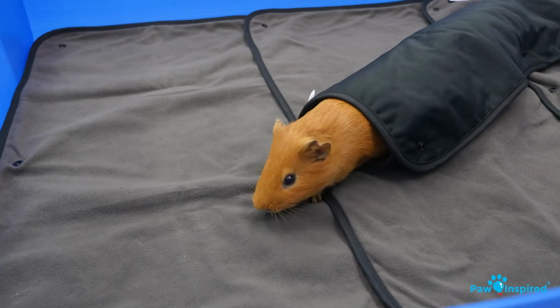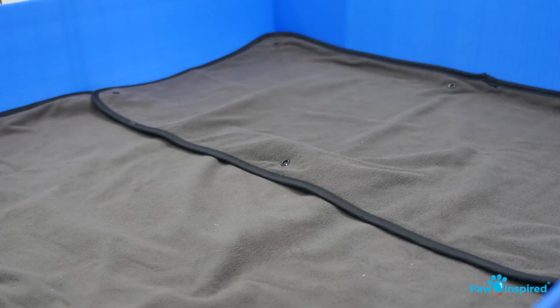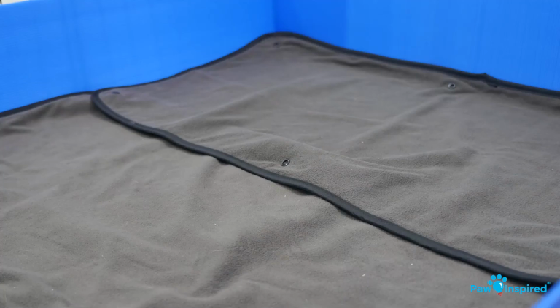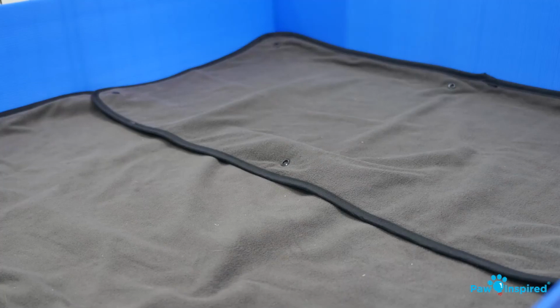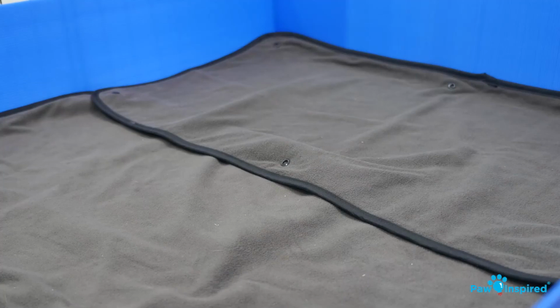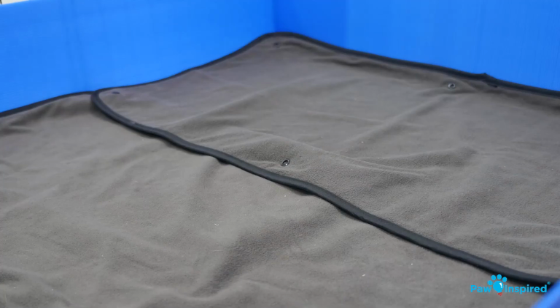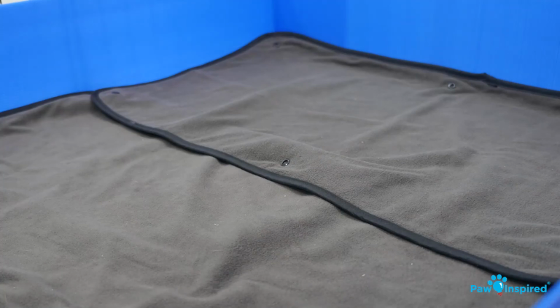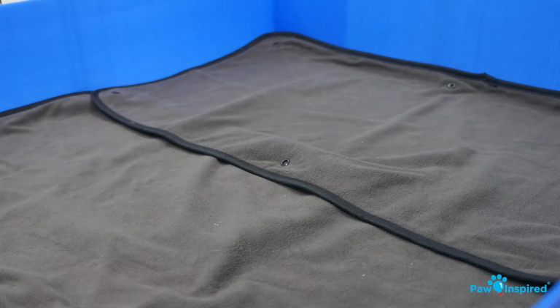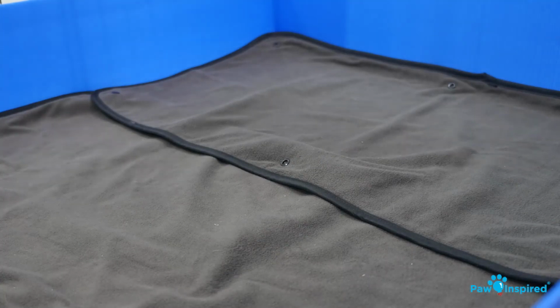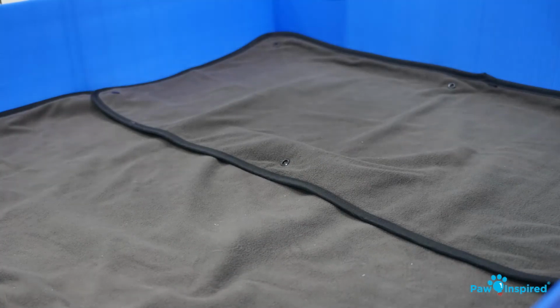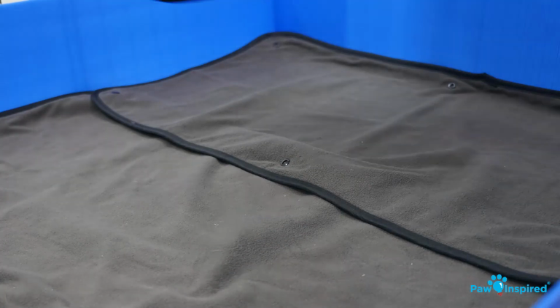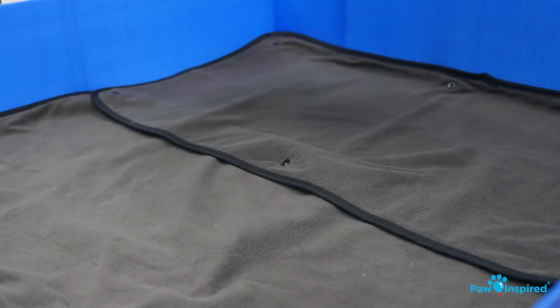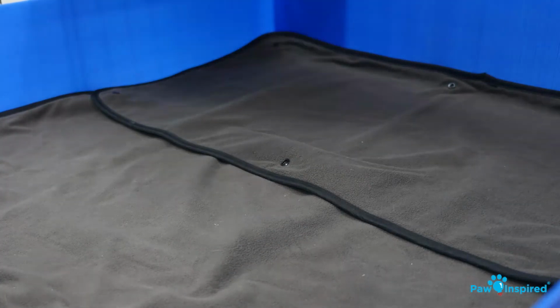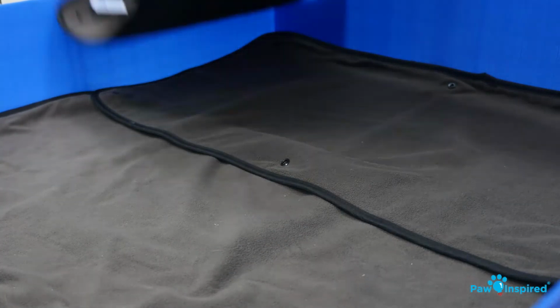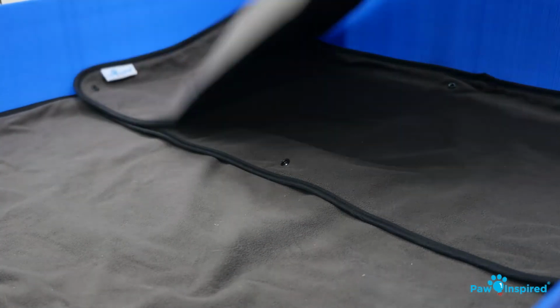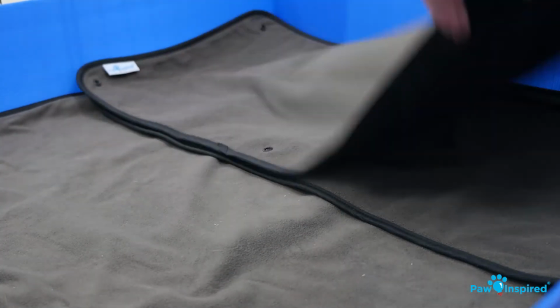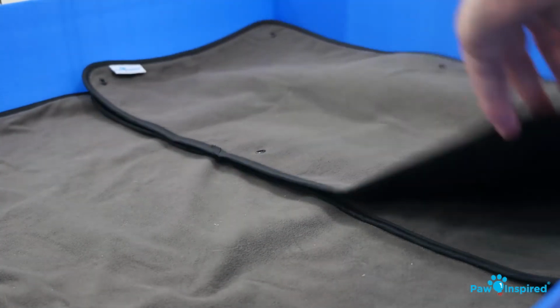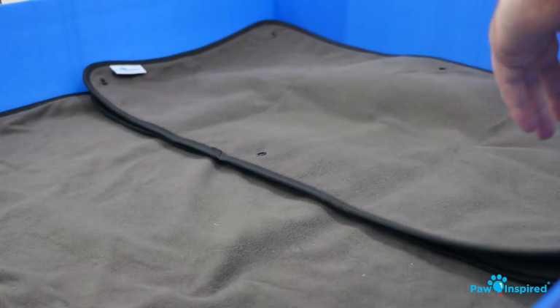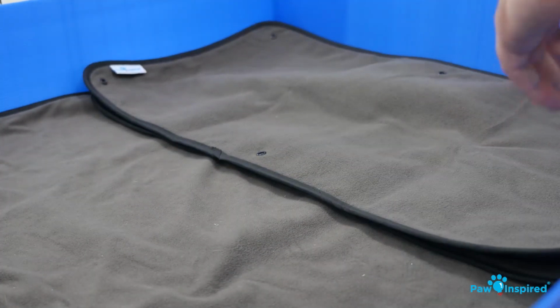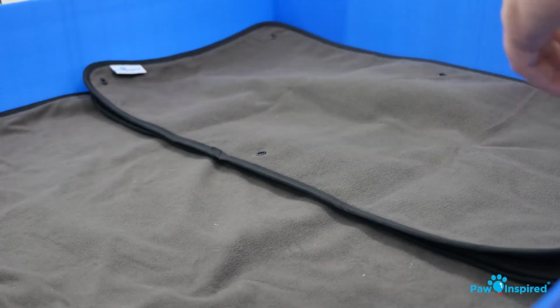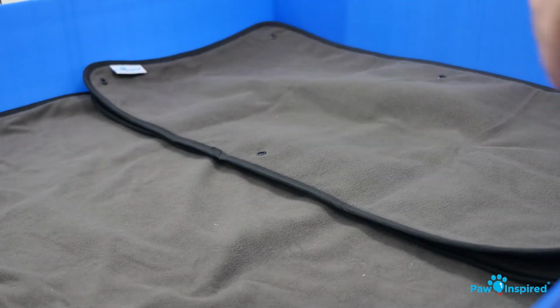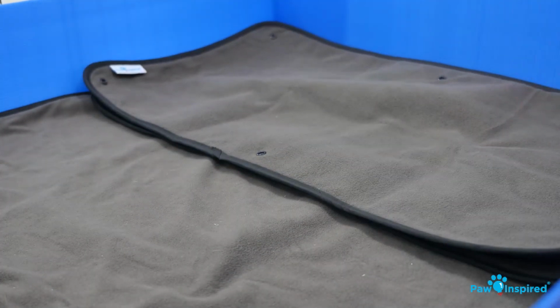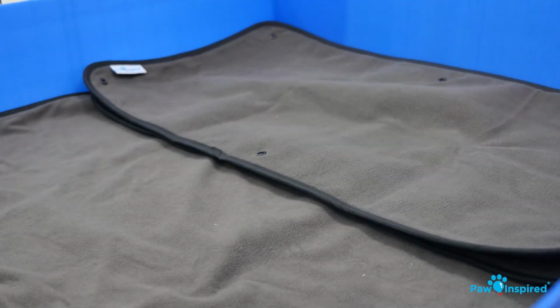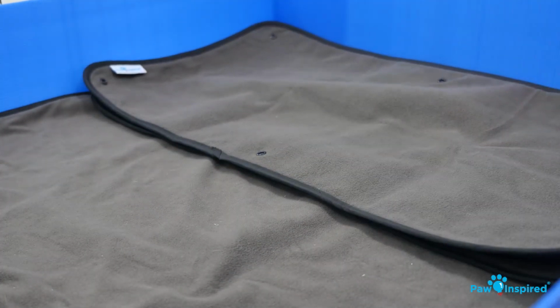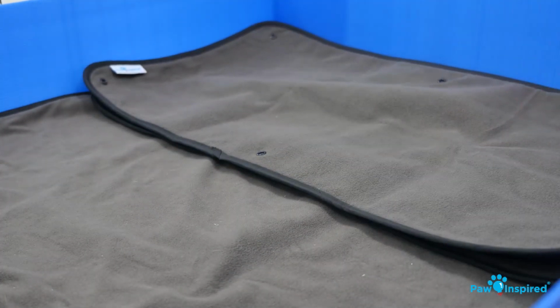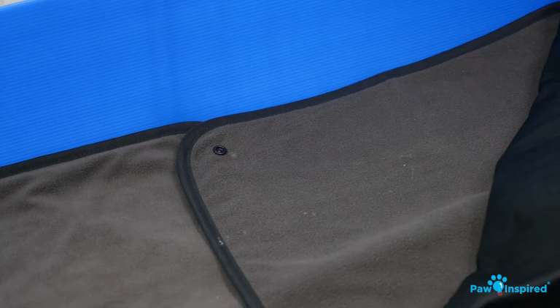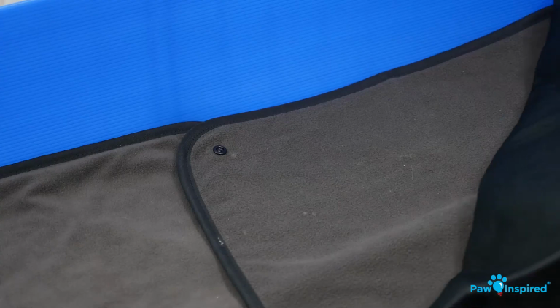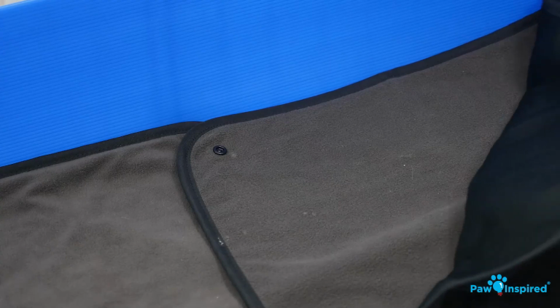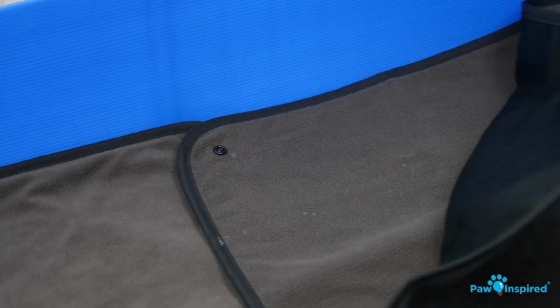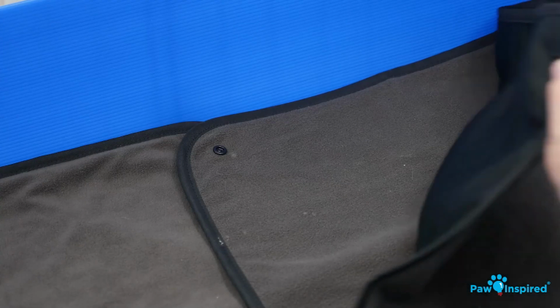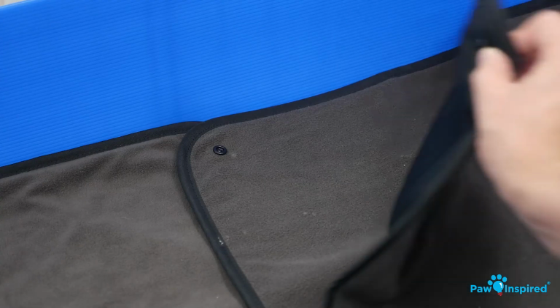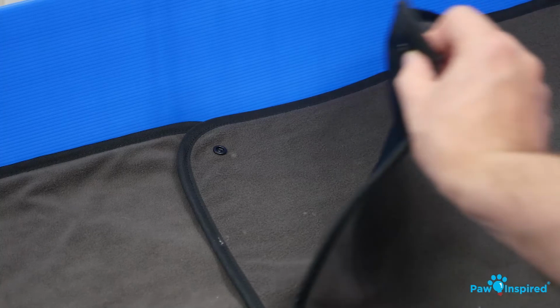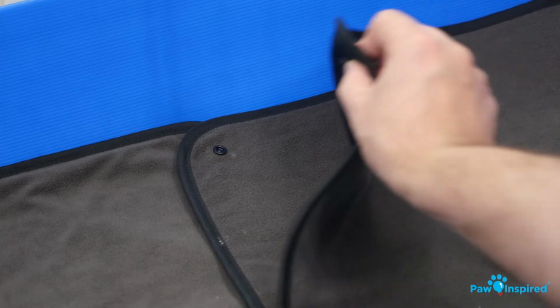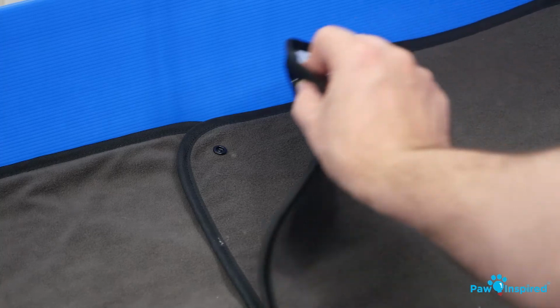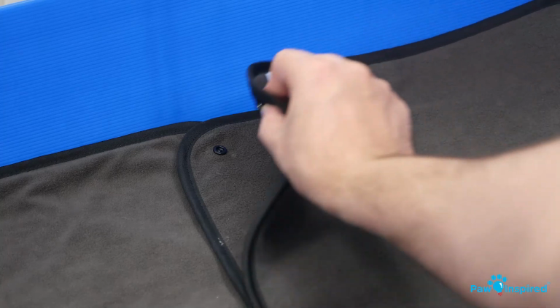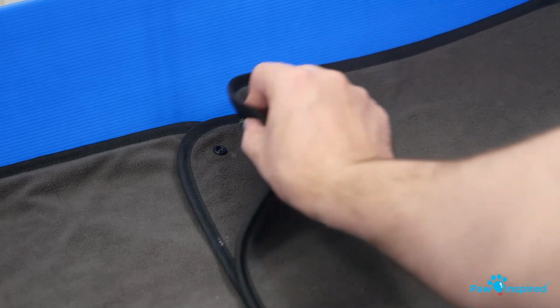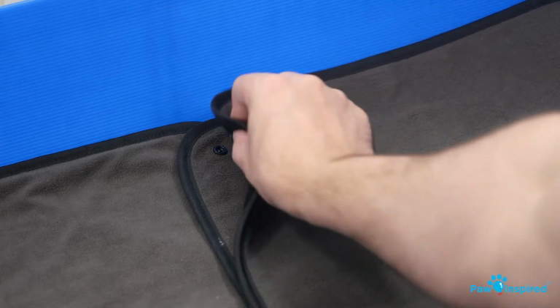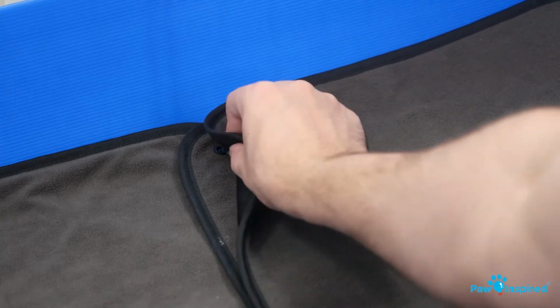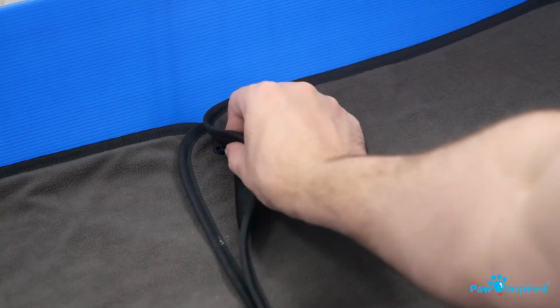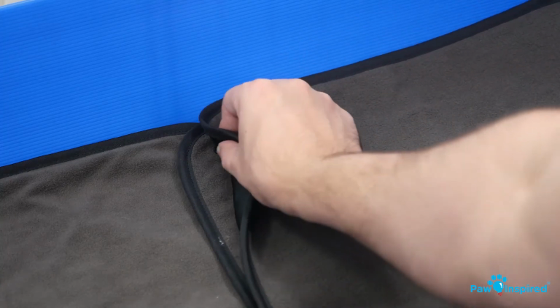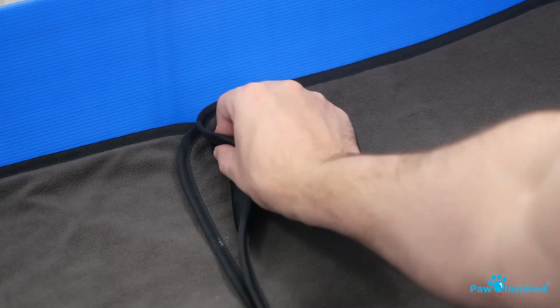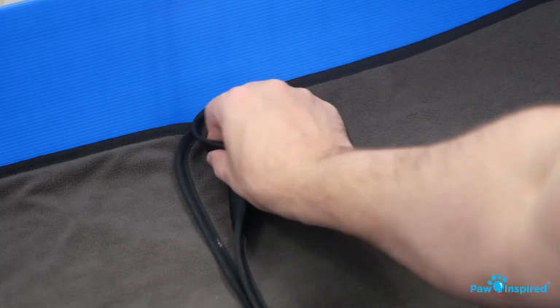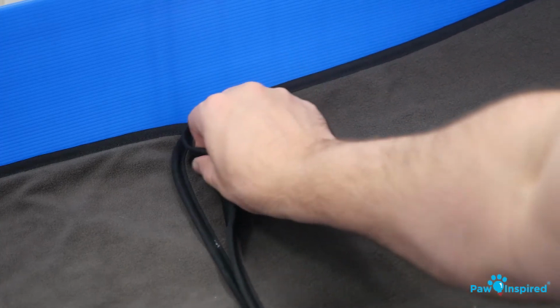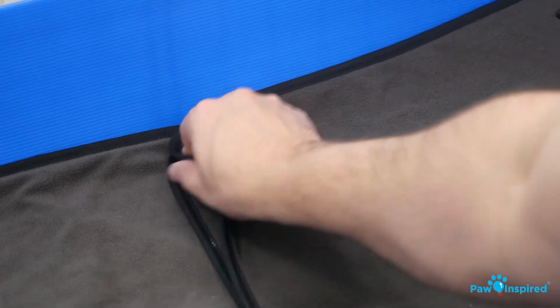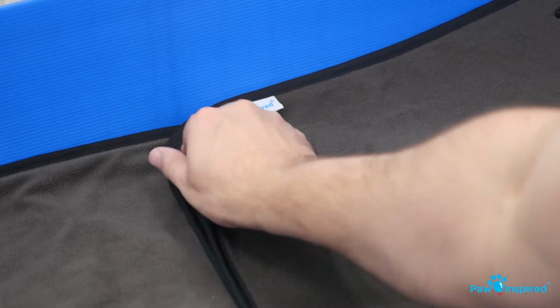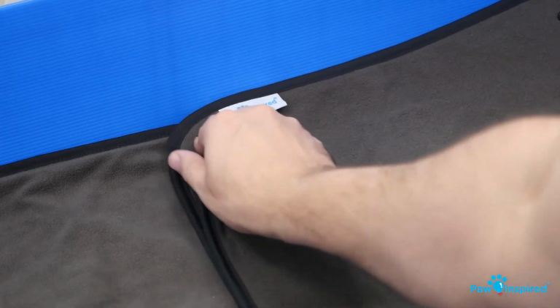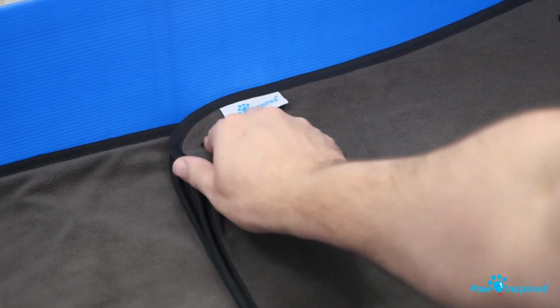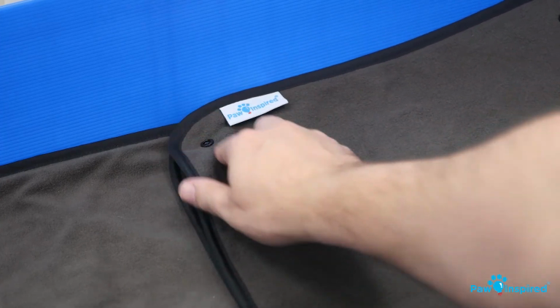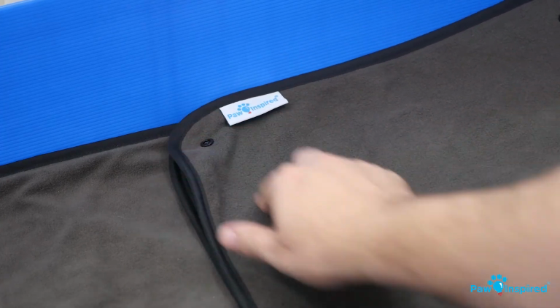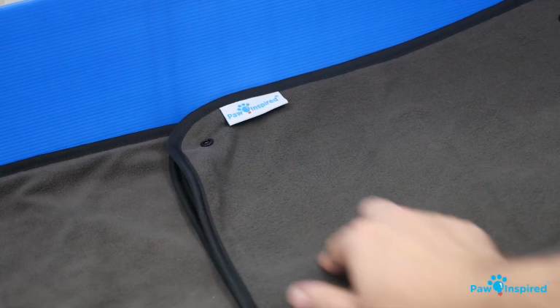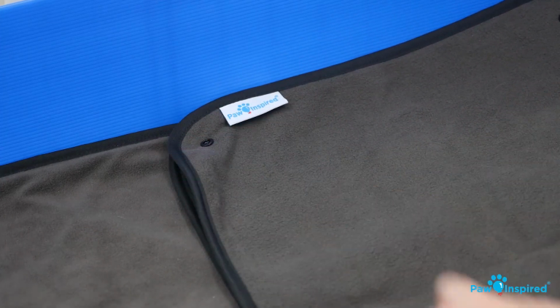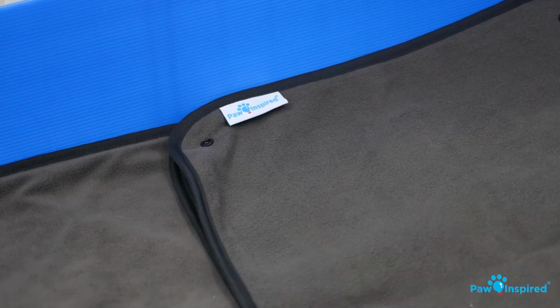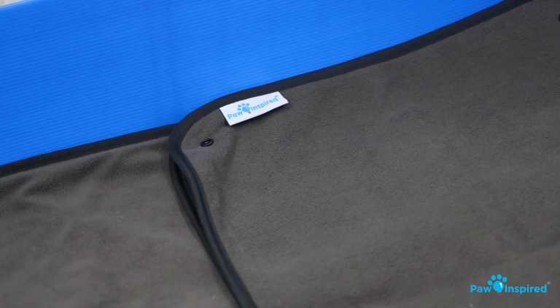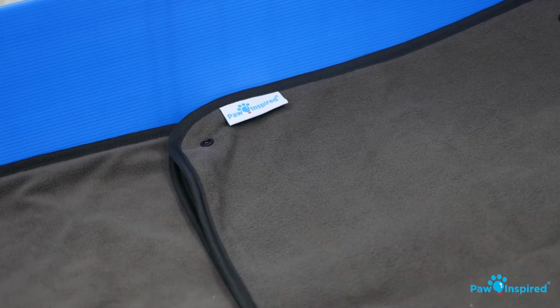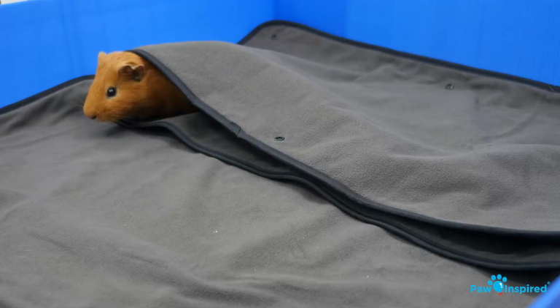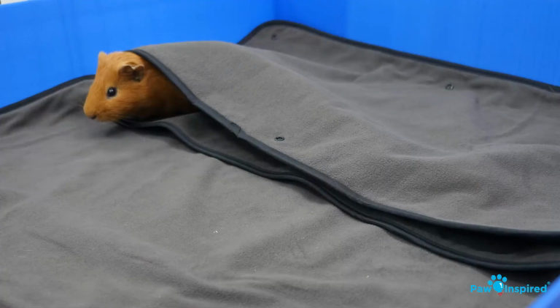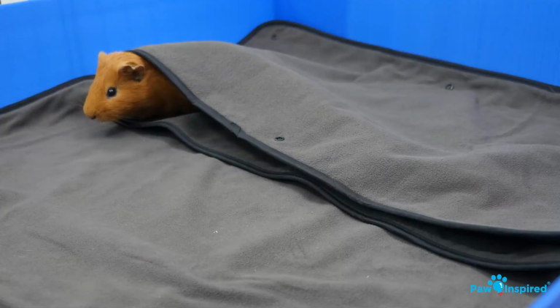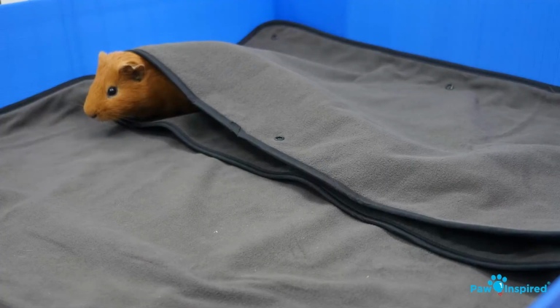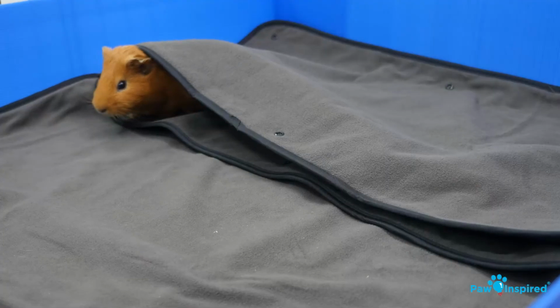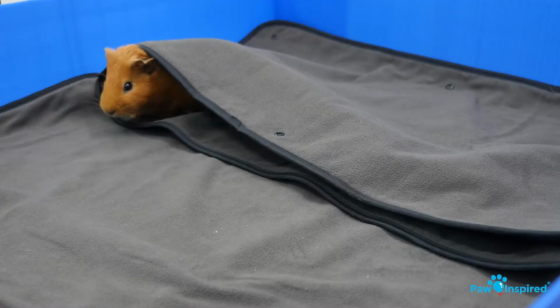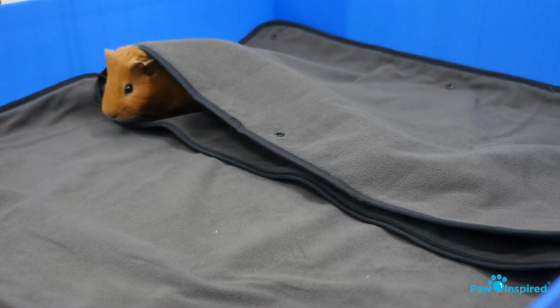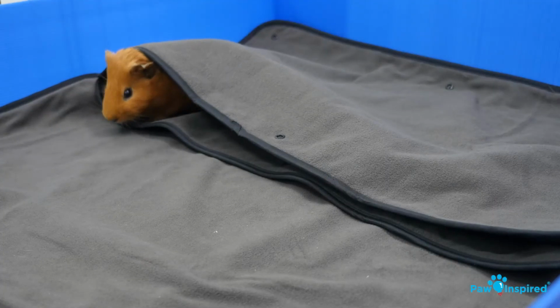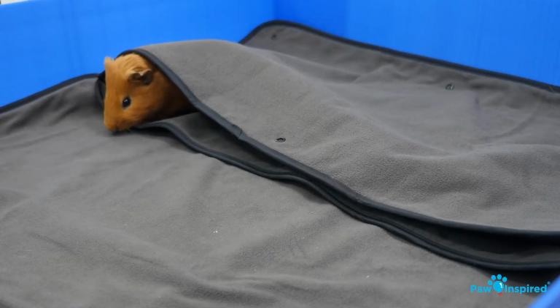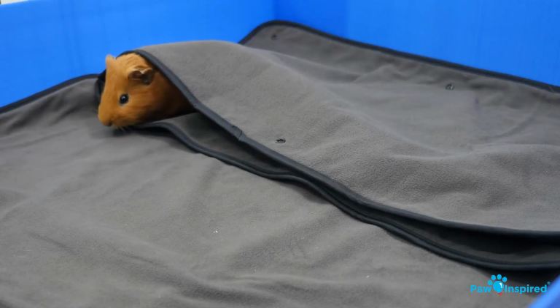You can also lay one liner on top of the other, and thanks to the buttons, create a pocket.